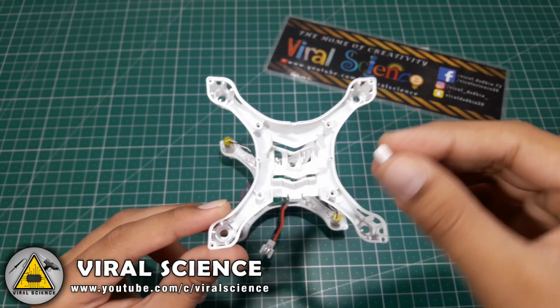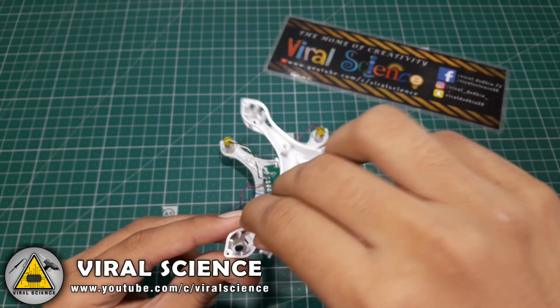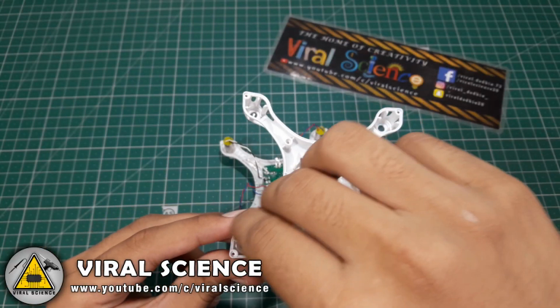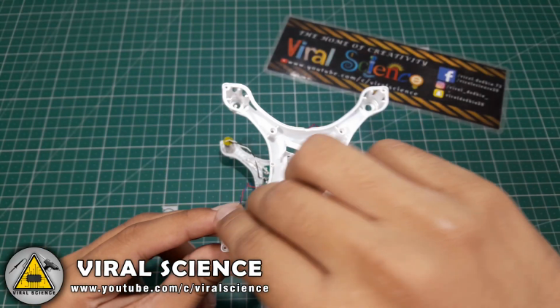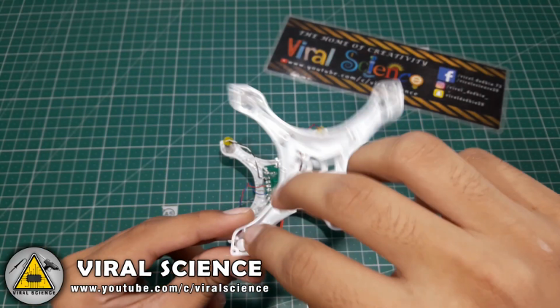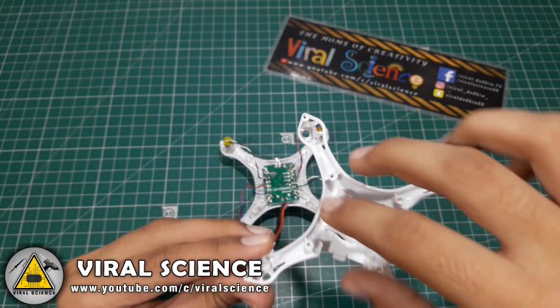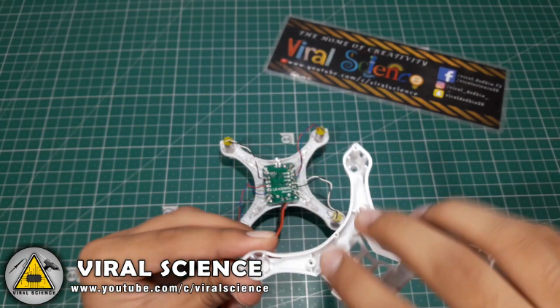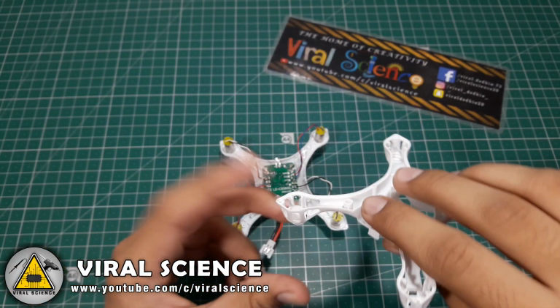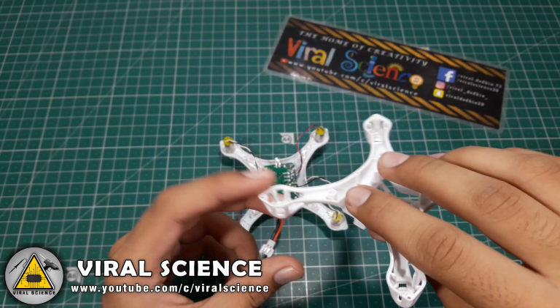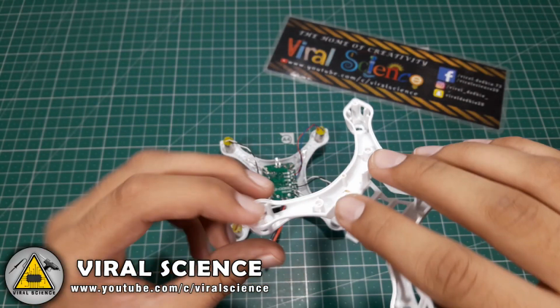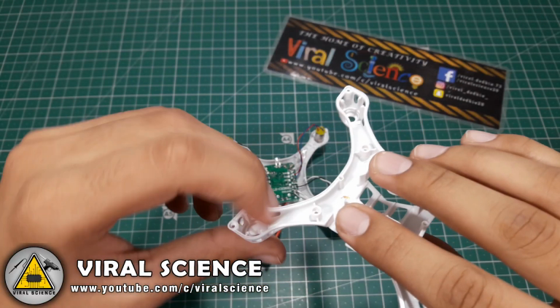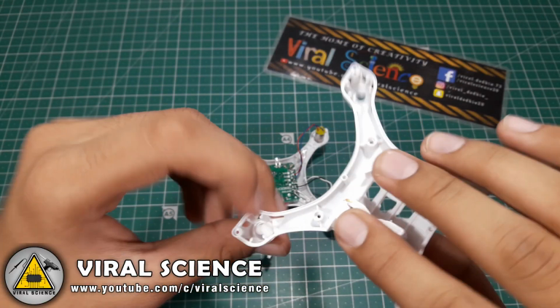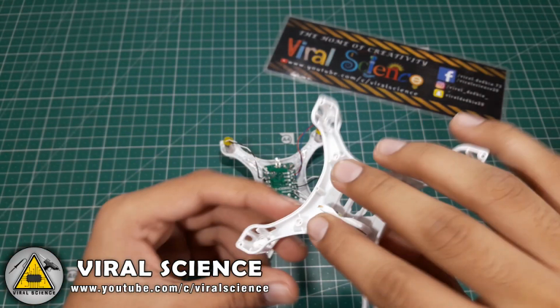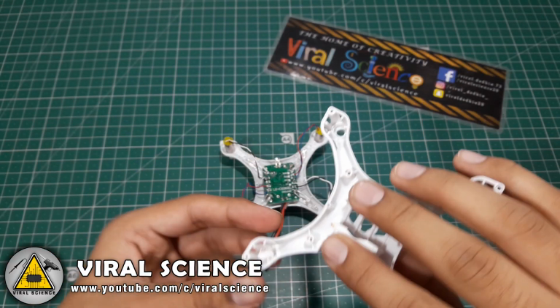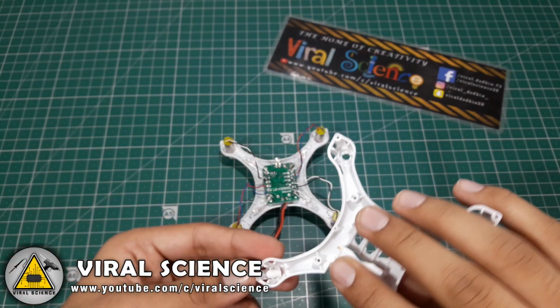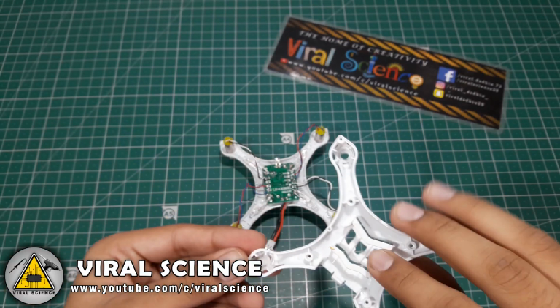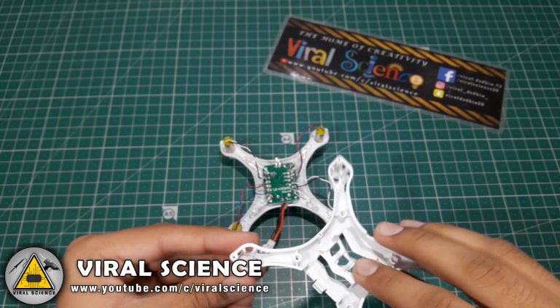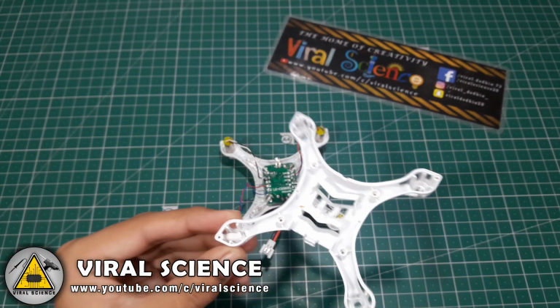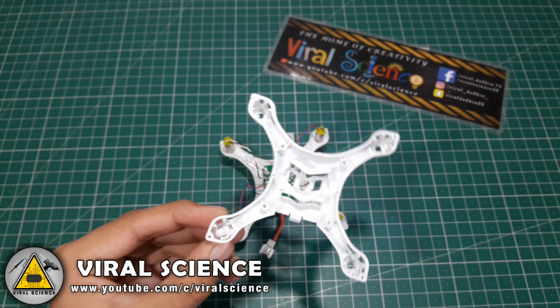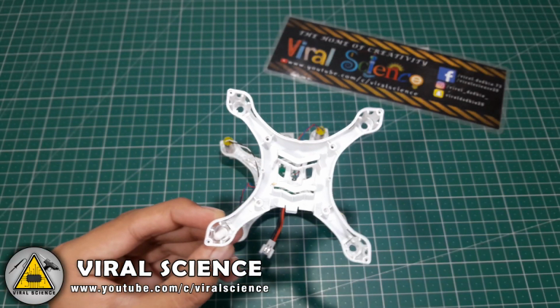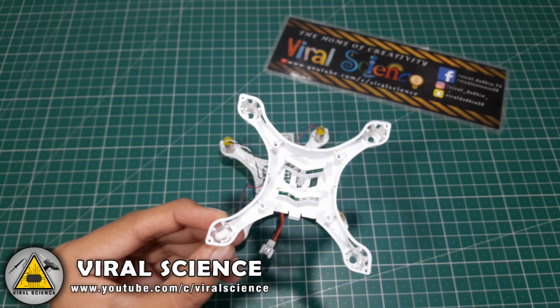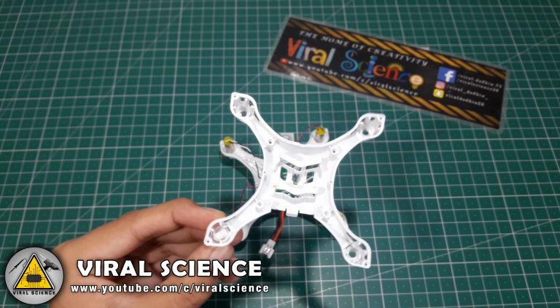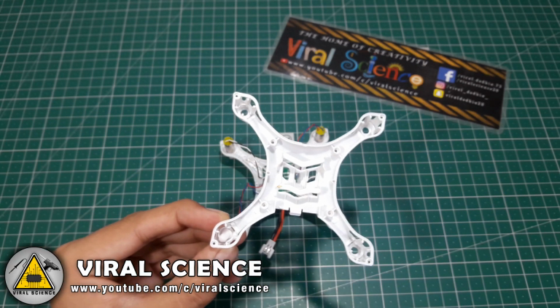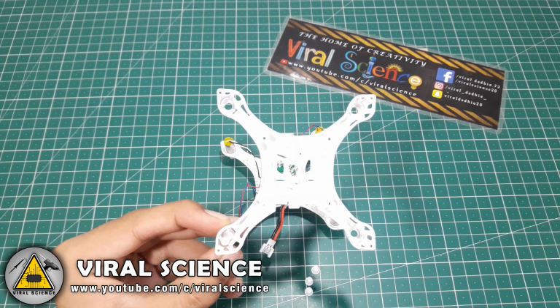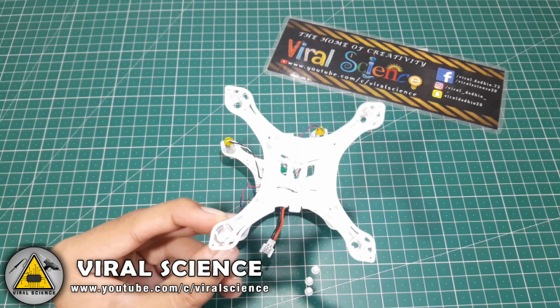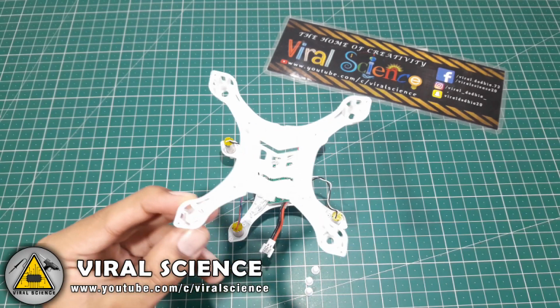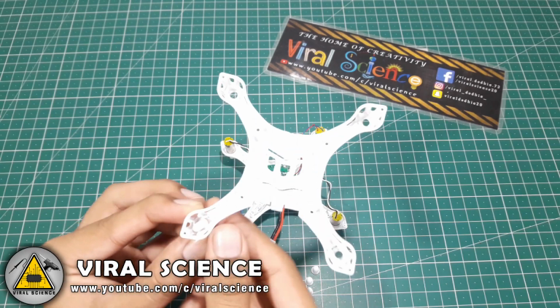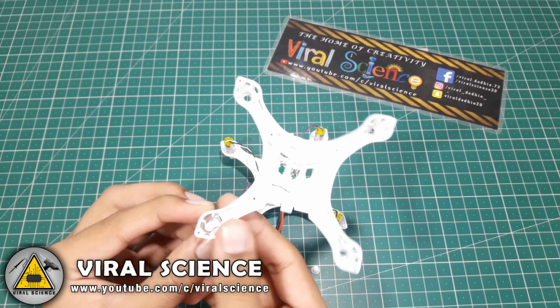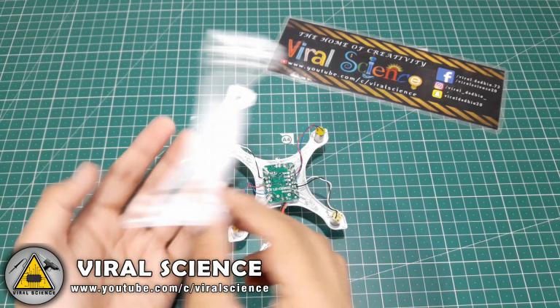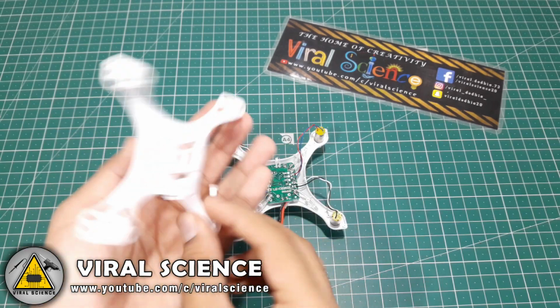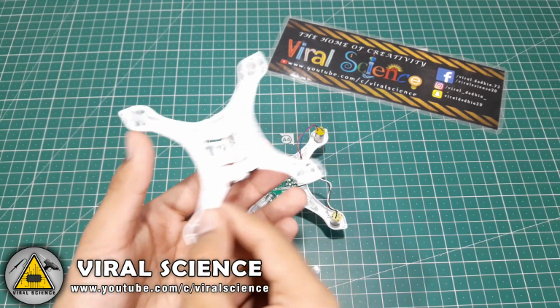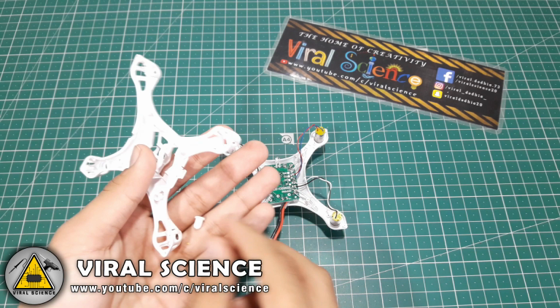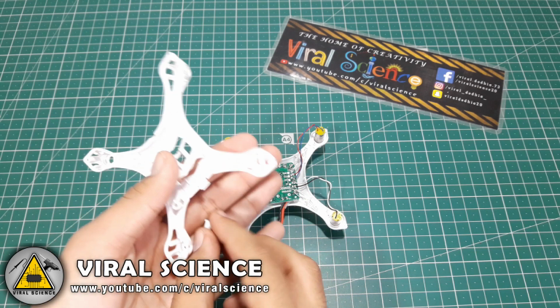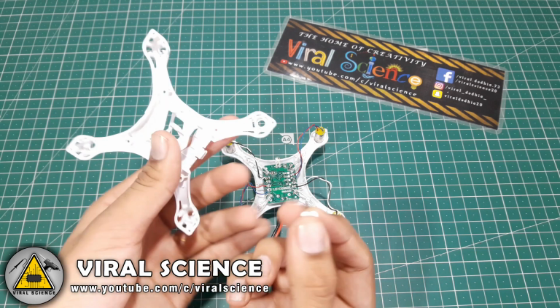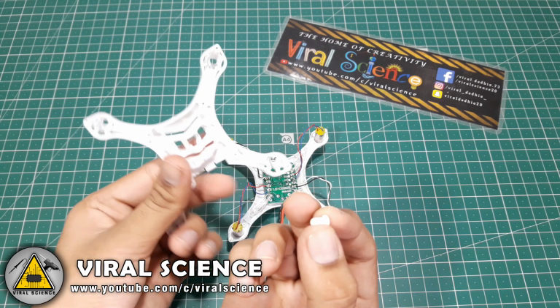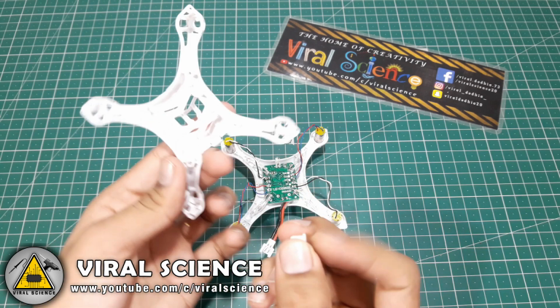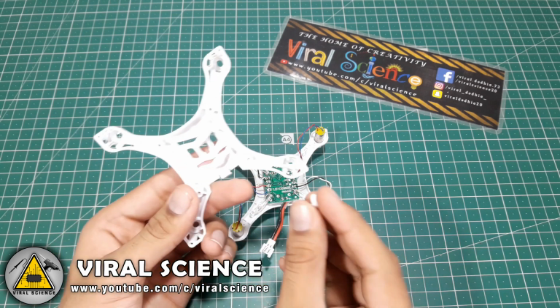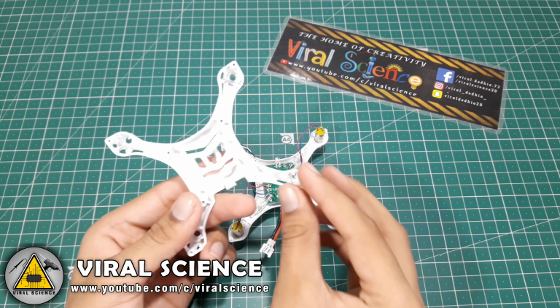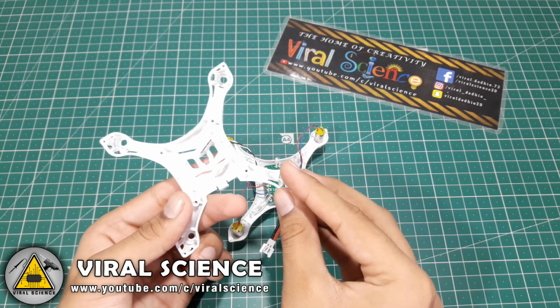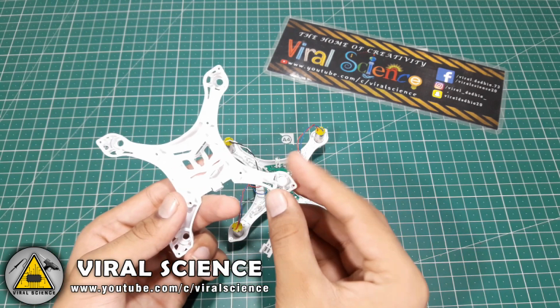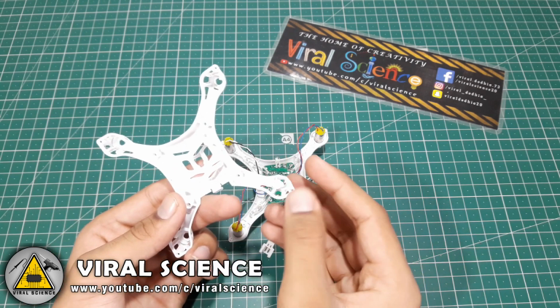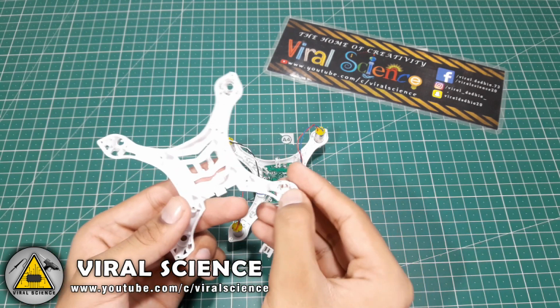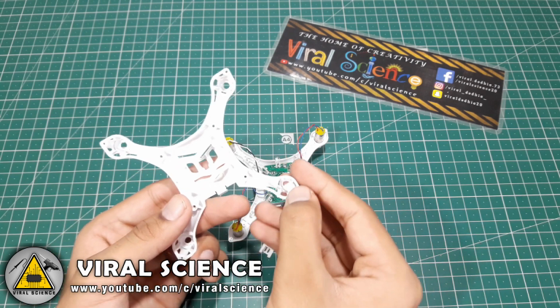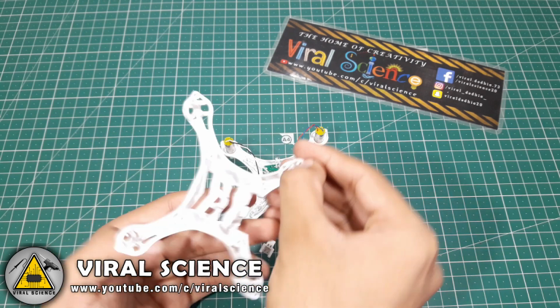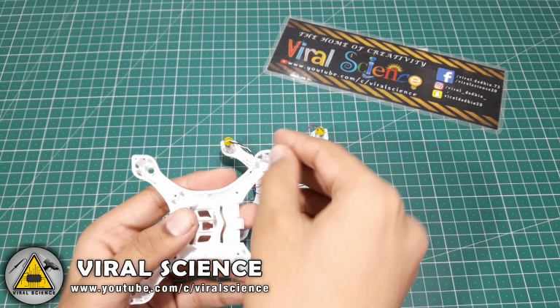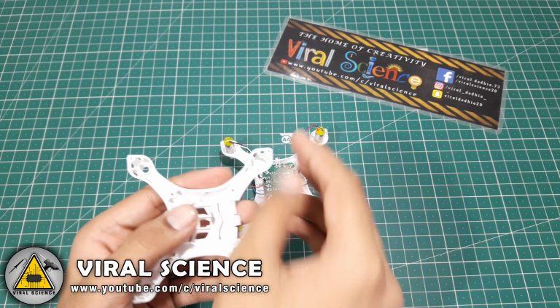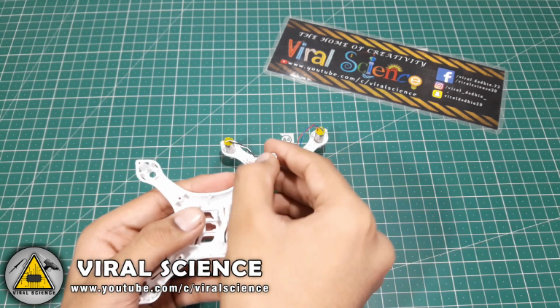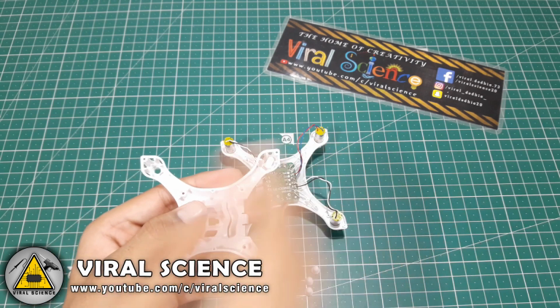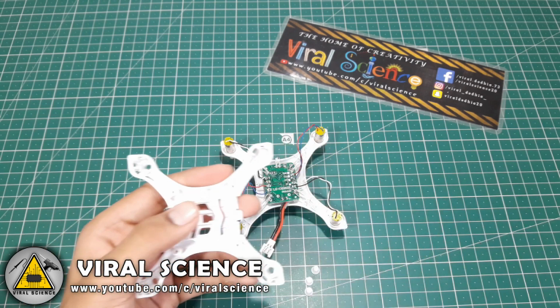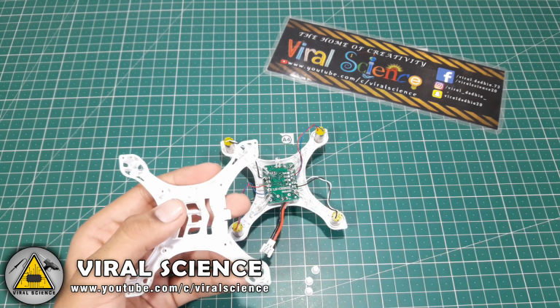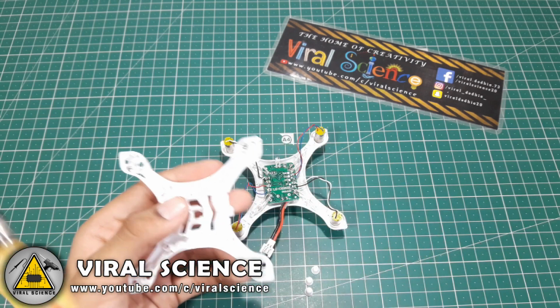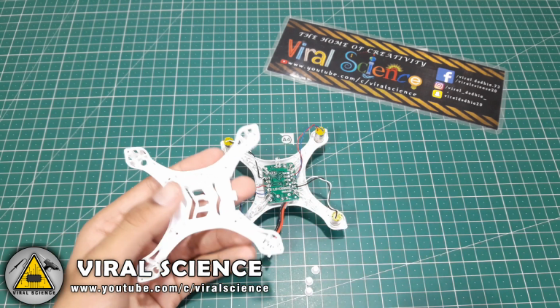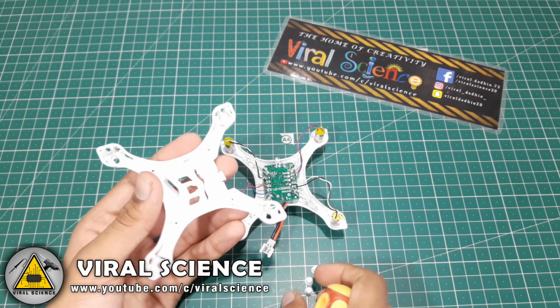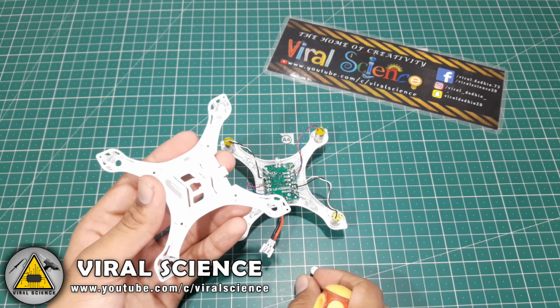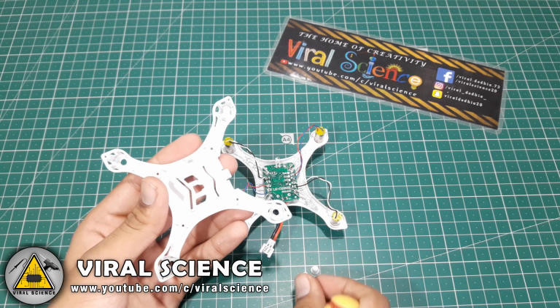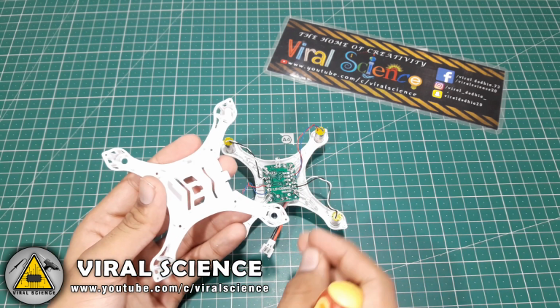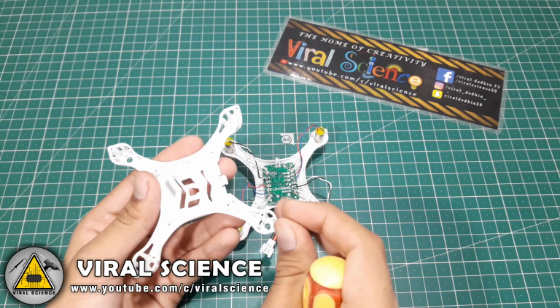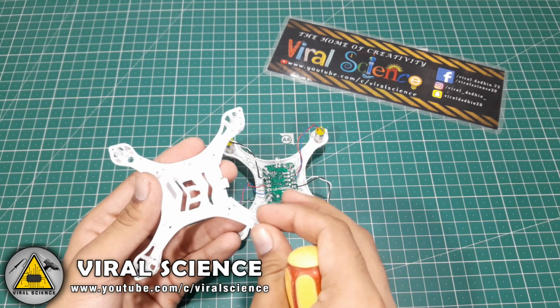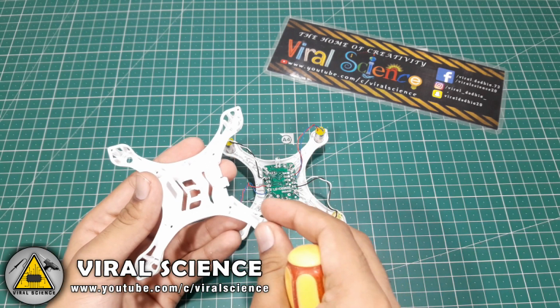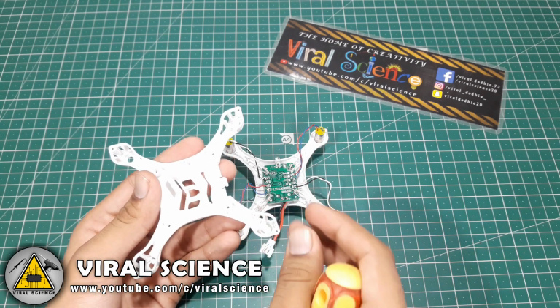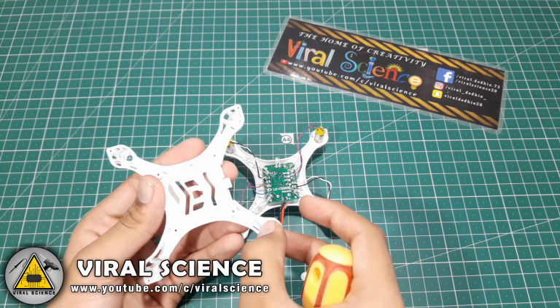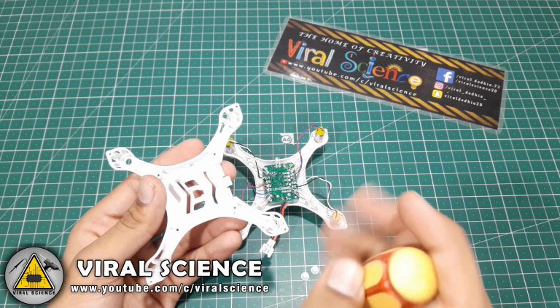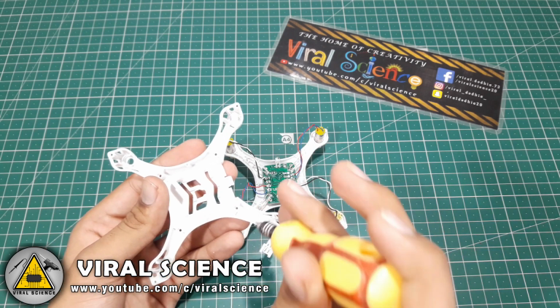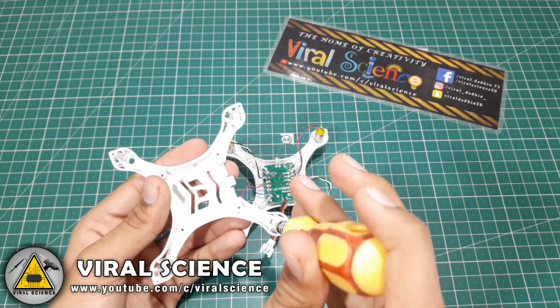Now we will insert these rubber knobs in the bottom frame and then we will connect the bottom frame to the top frame.